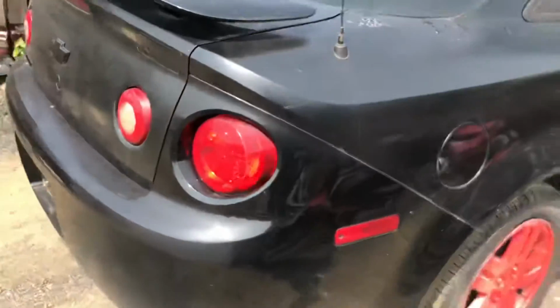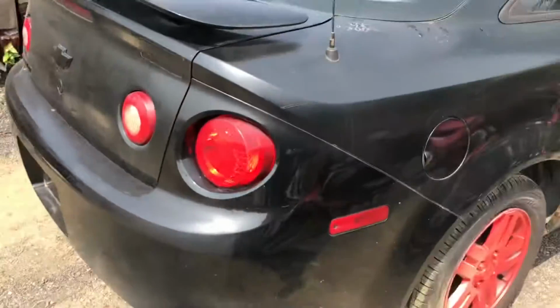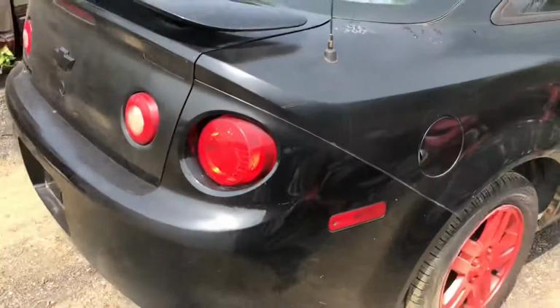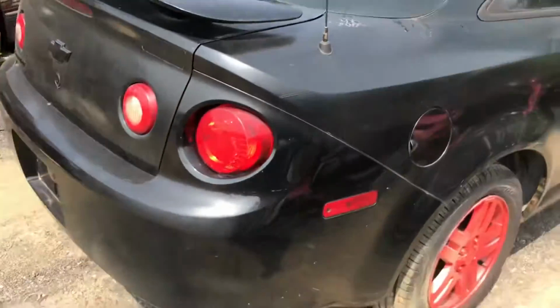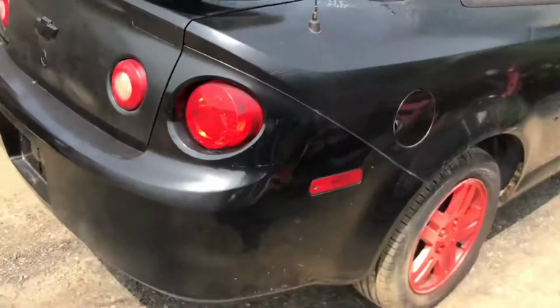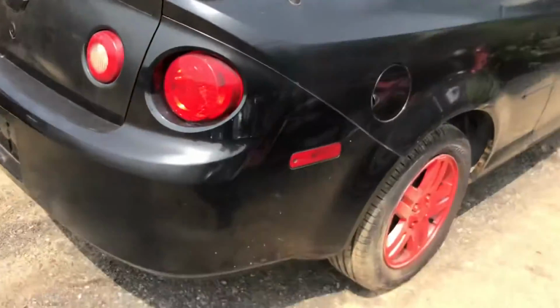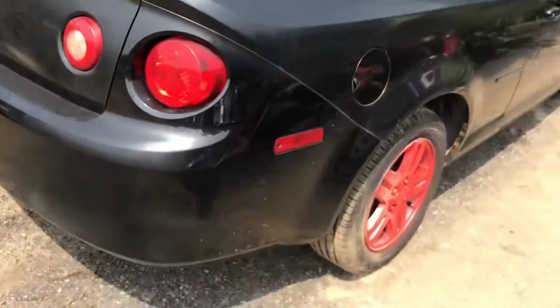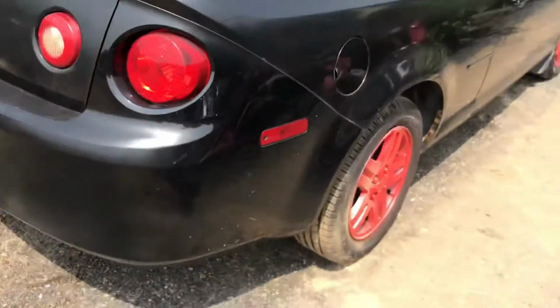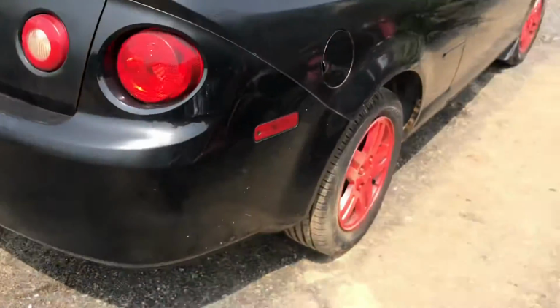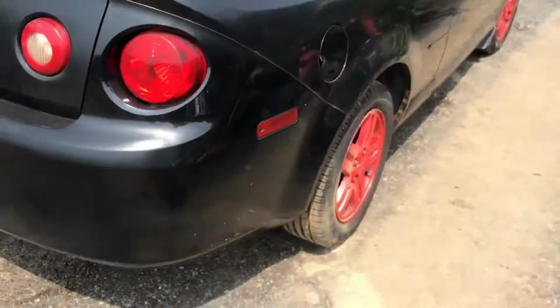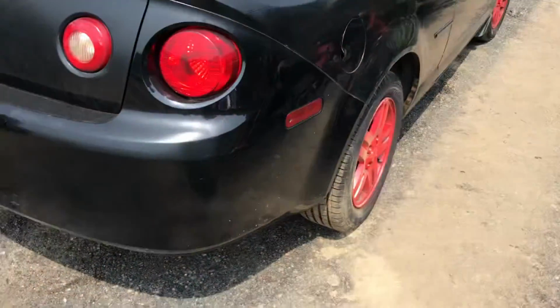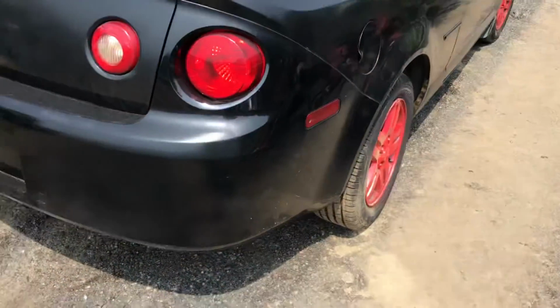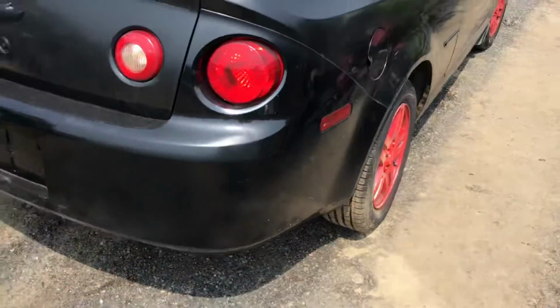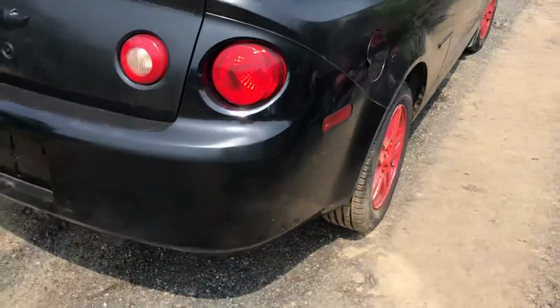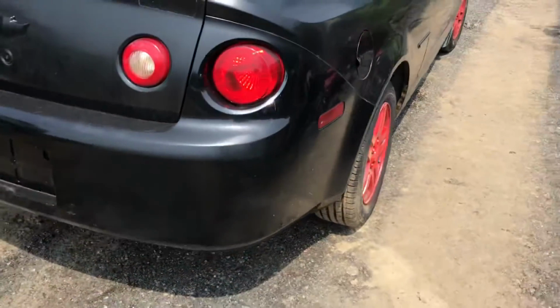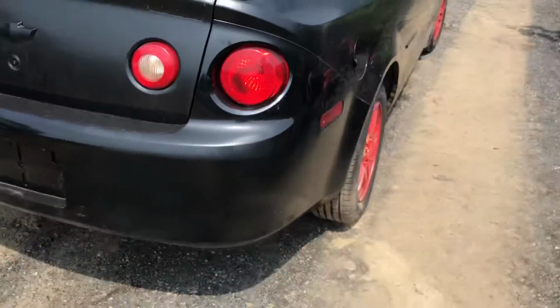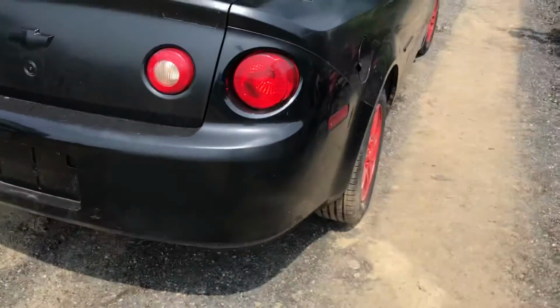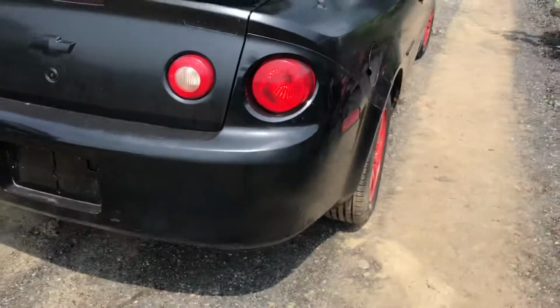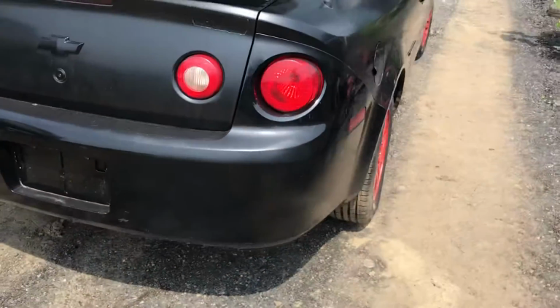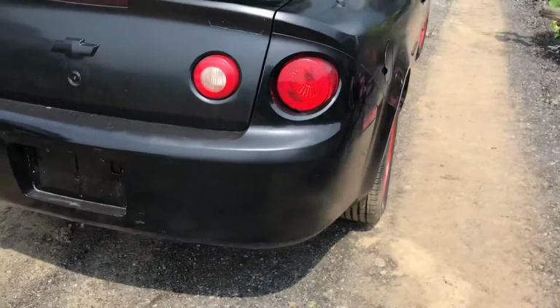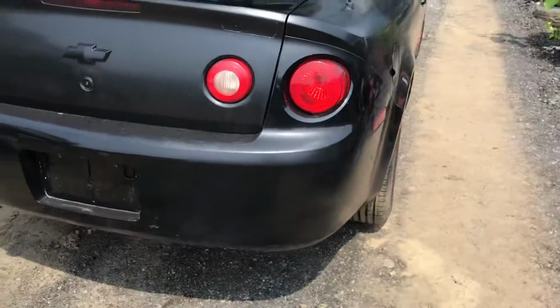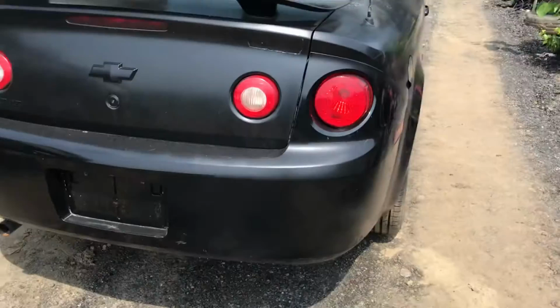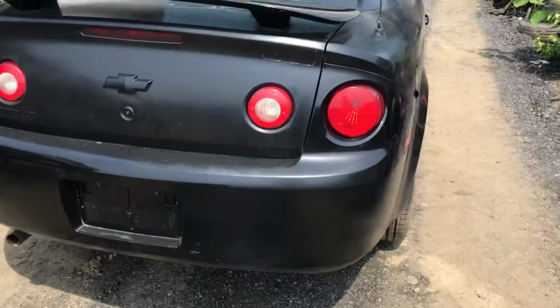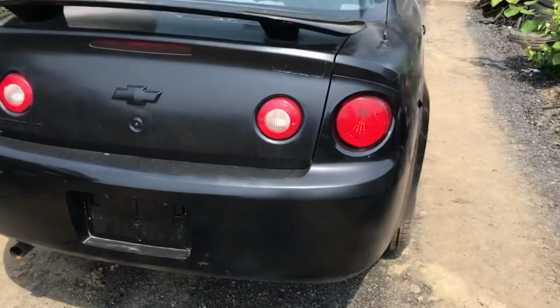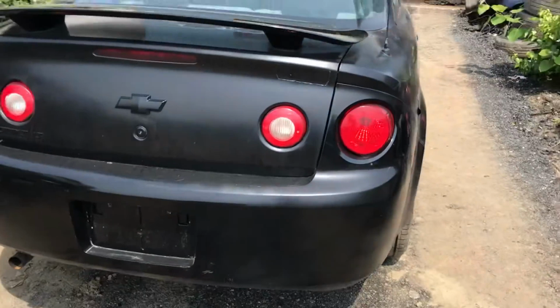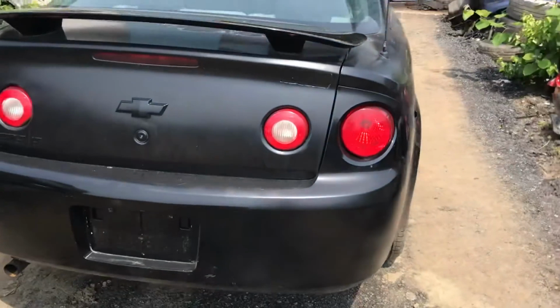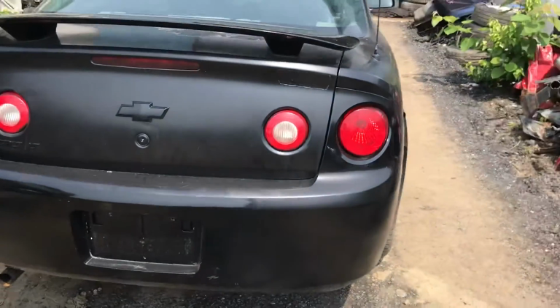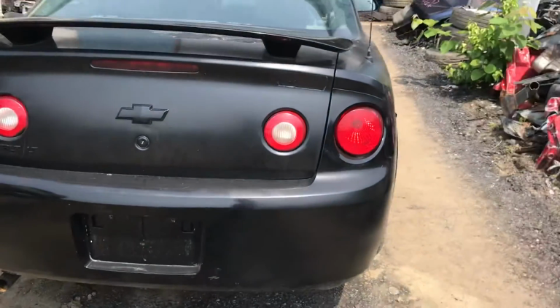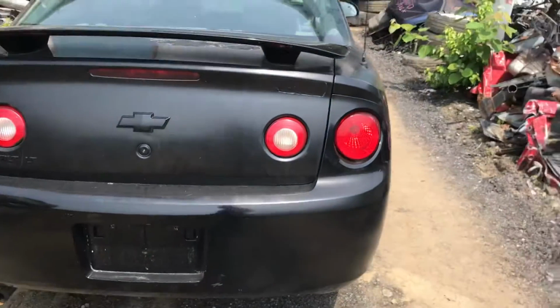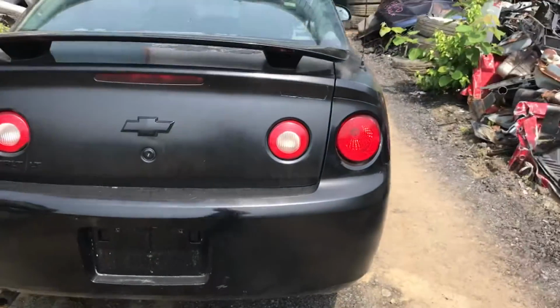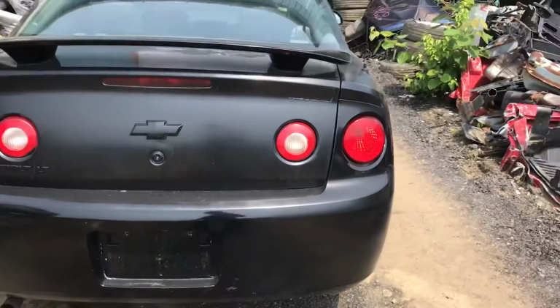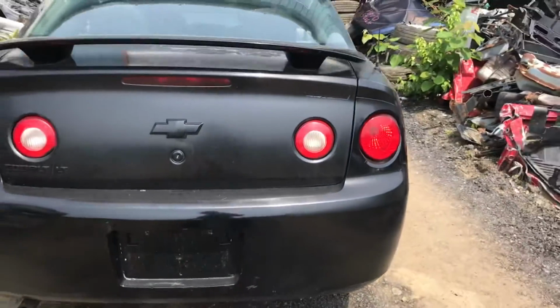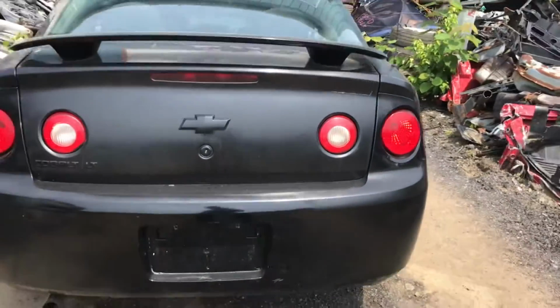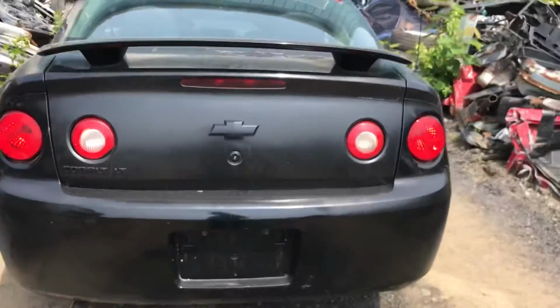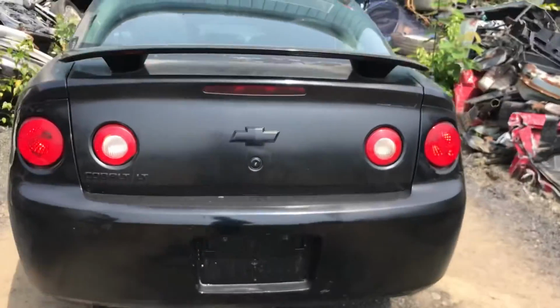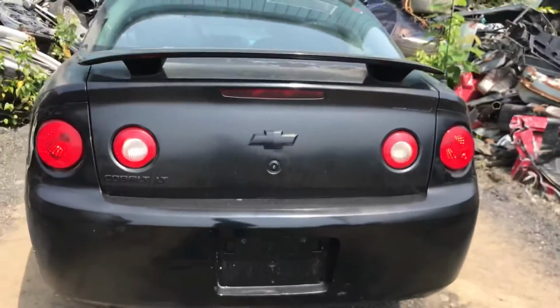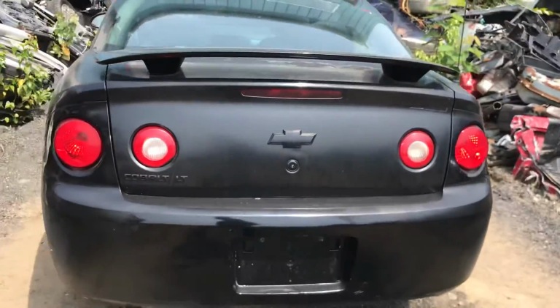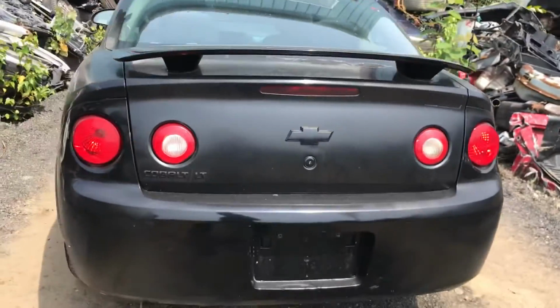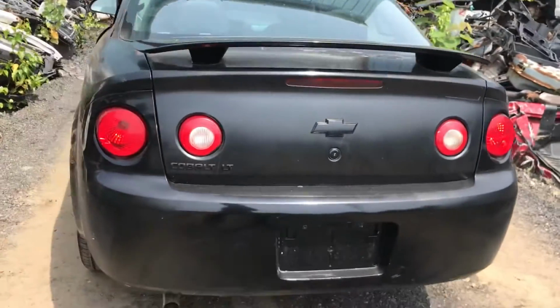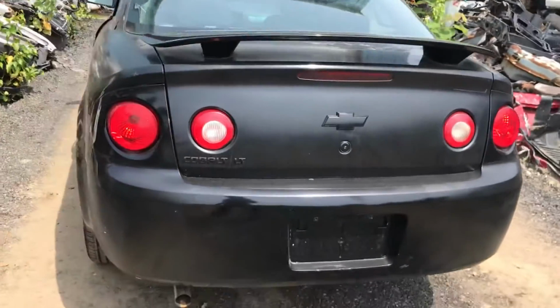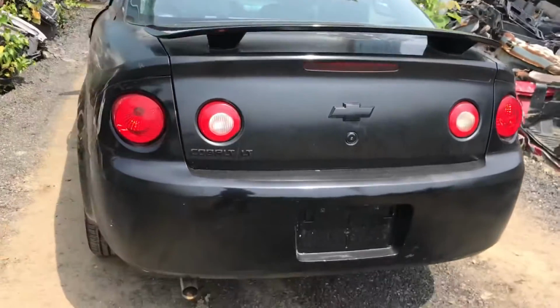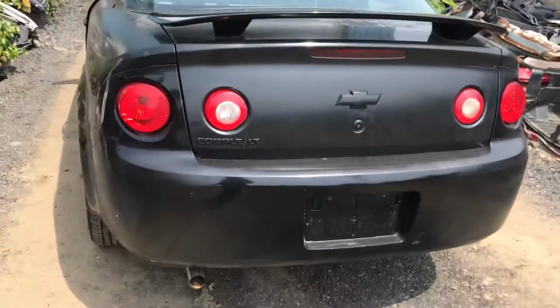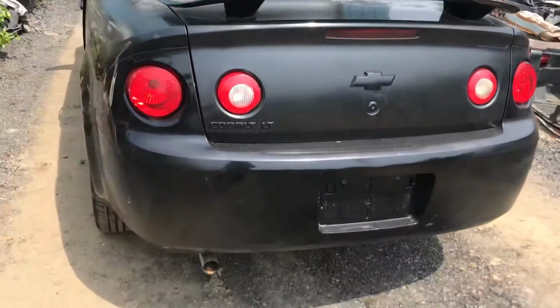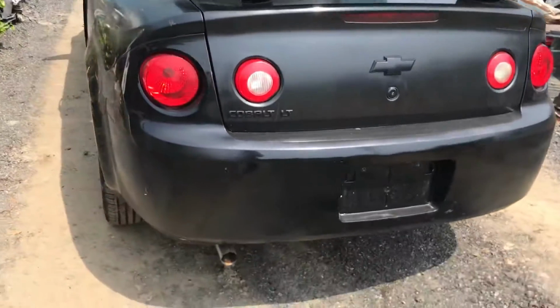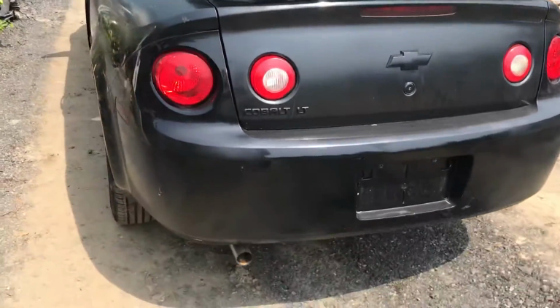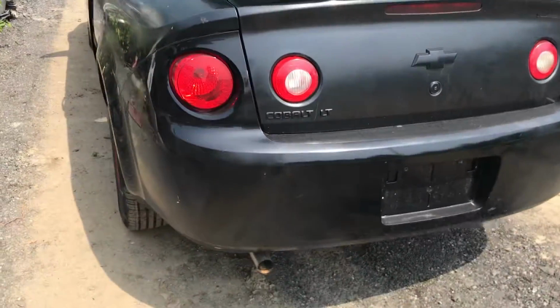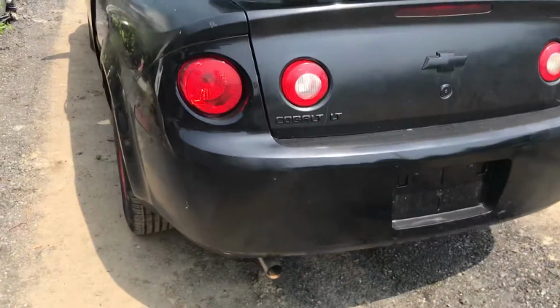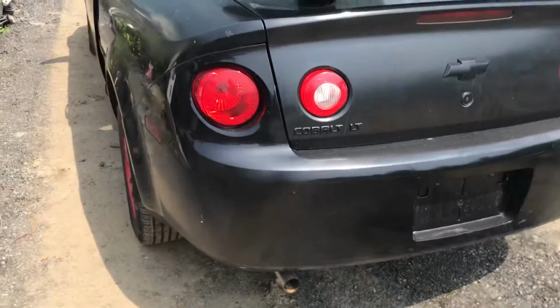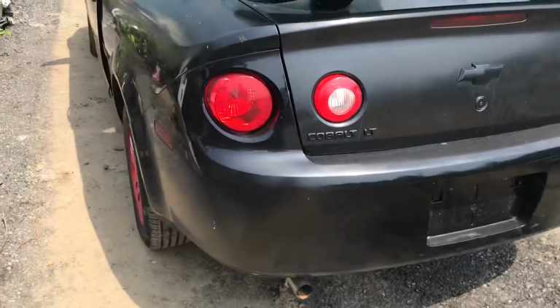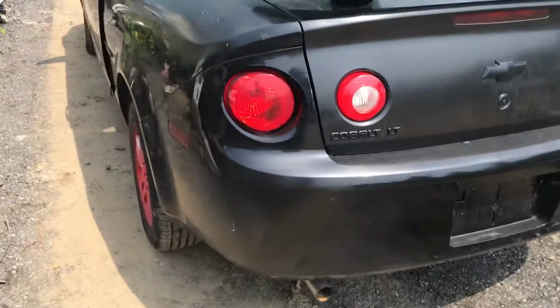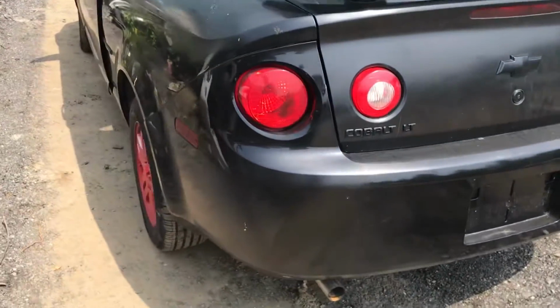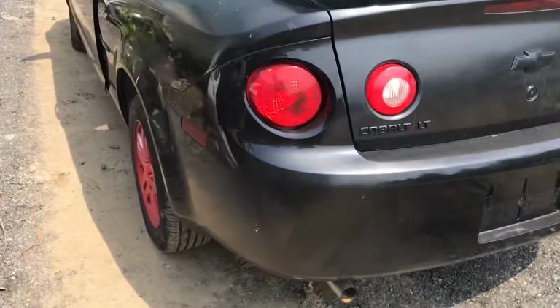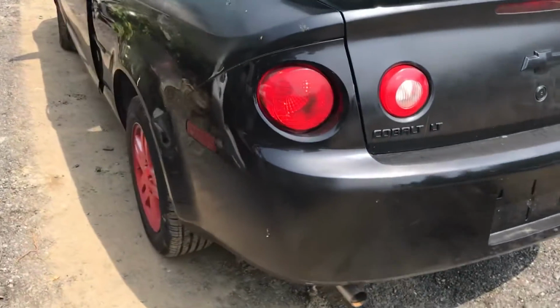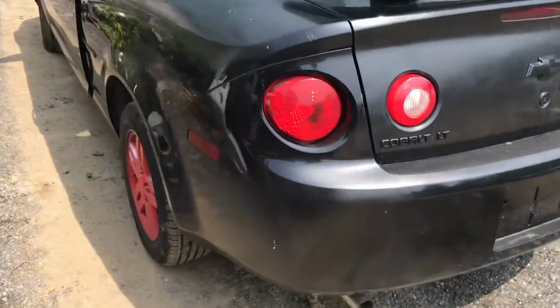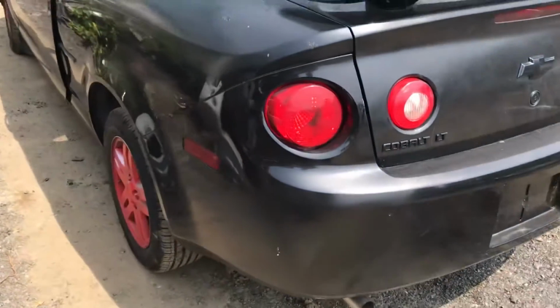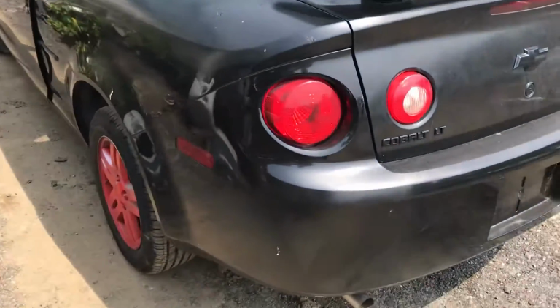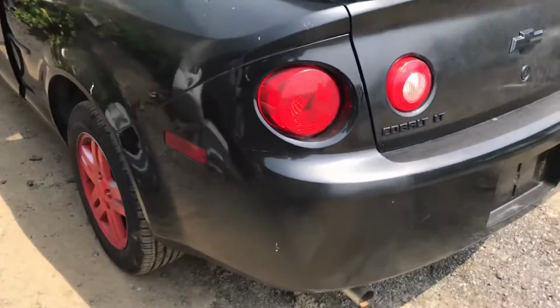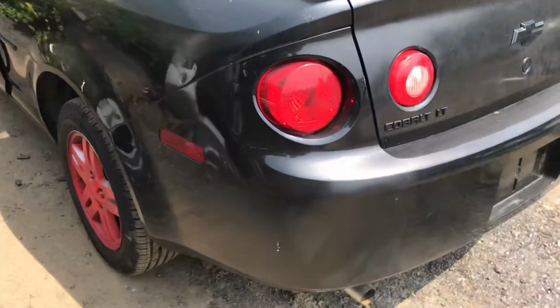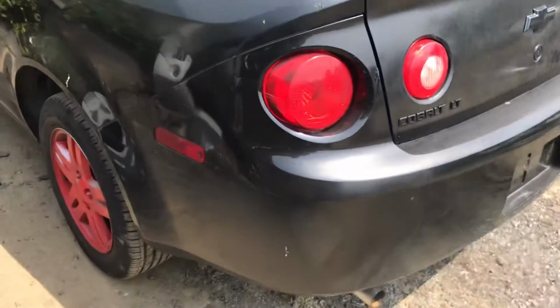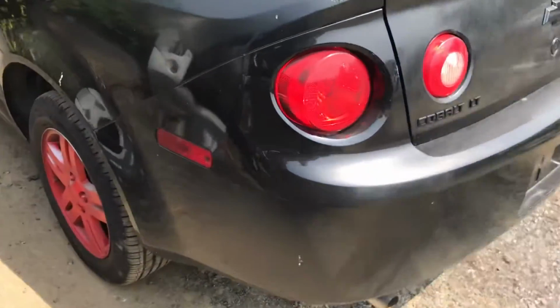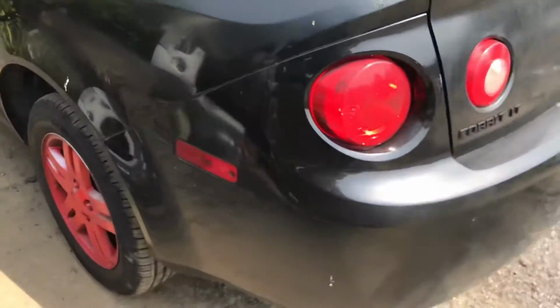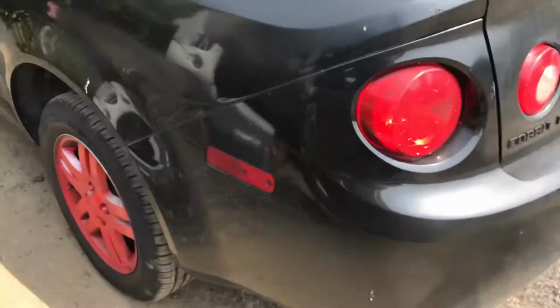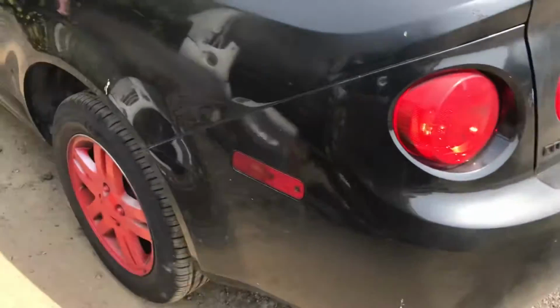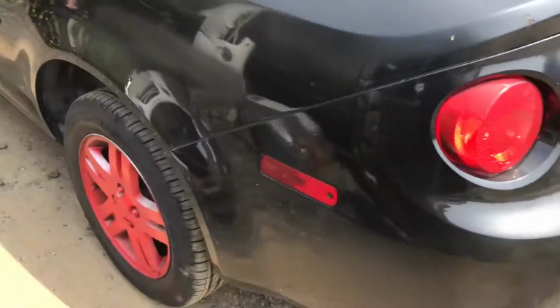Taillight's good, rear bumper is good, lid's good, other taillight is good.